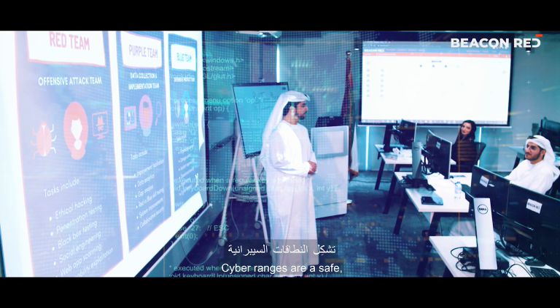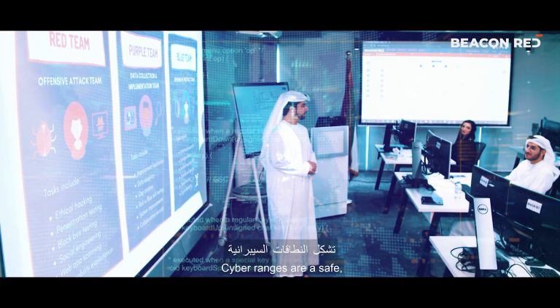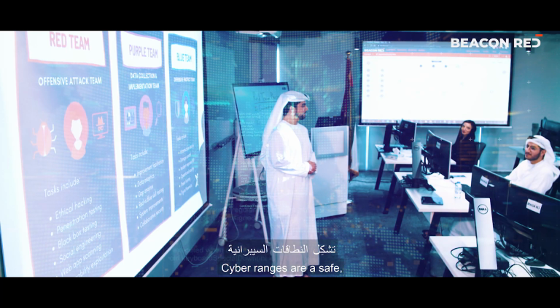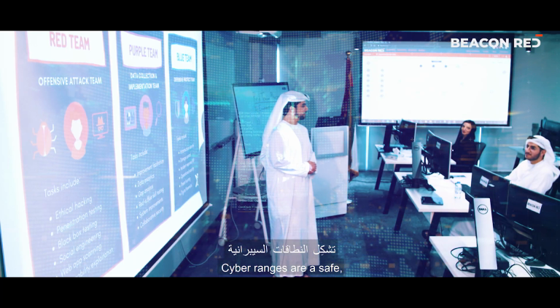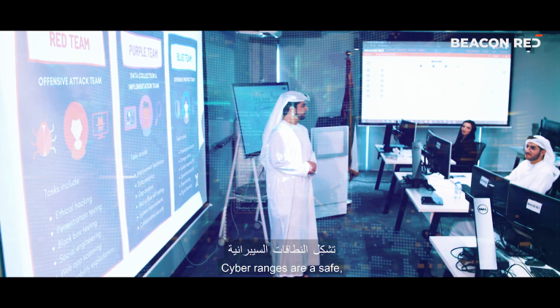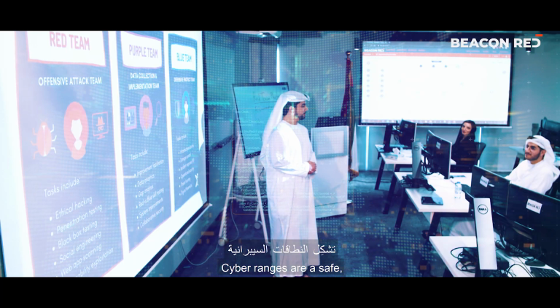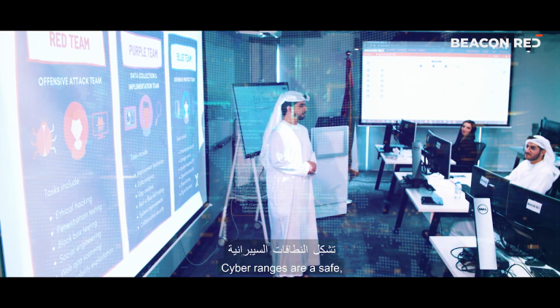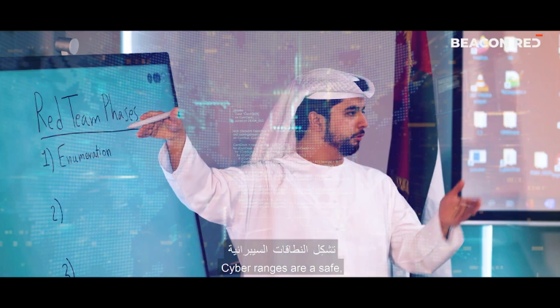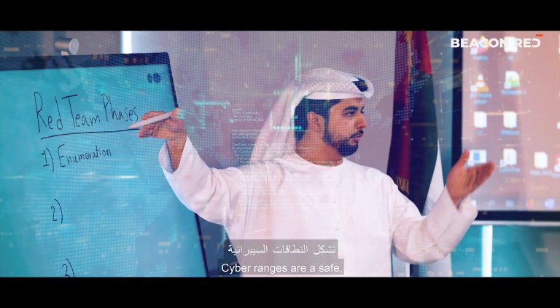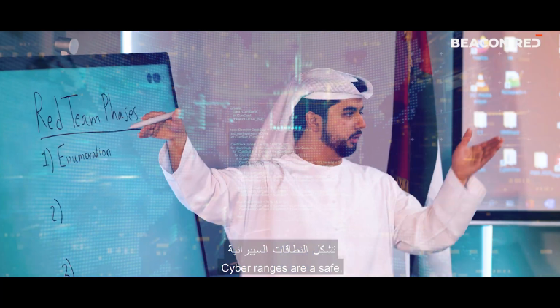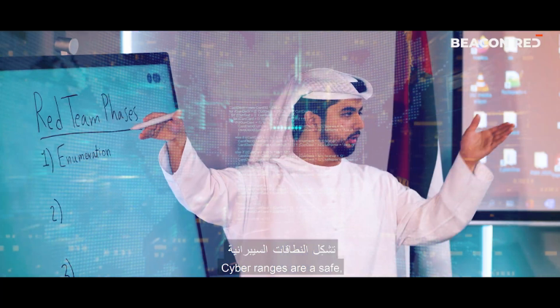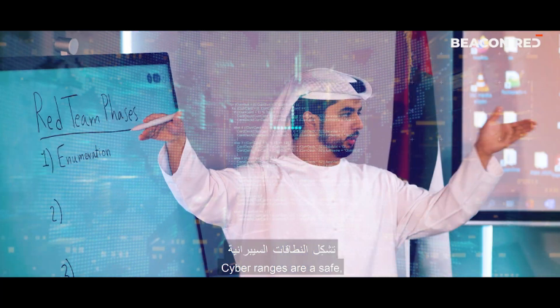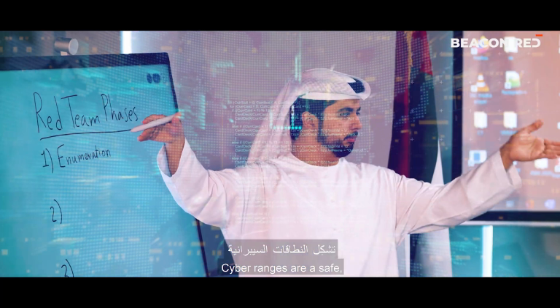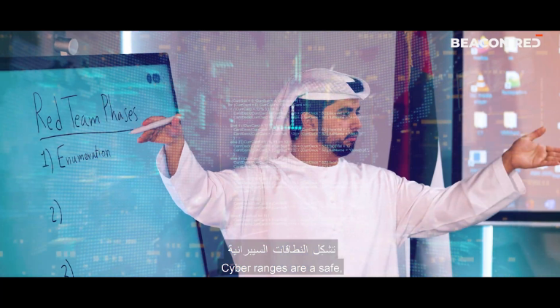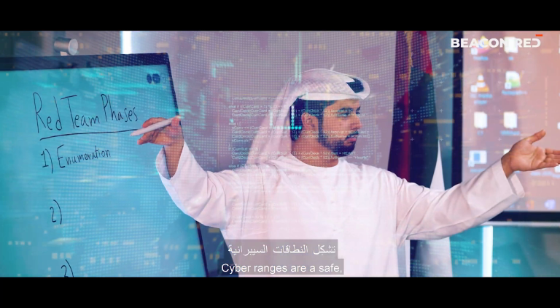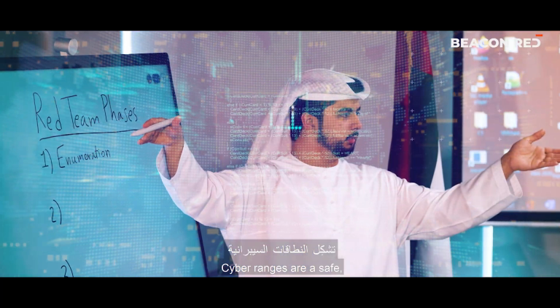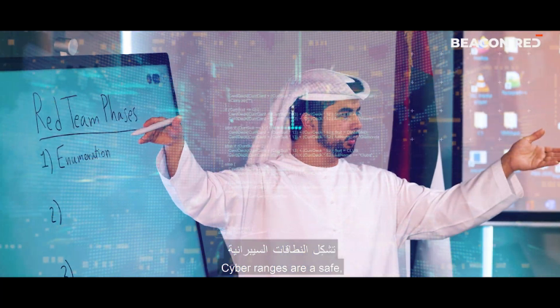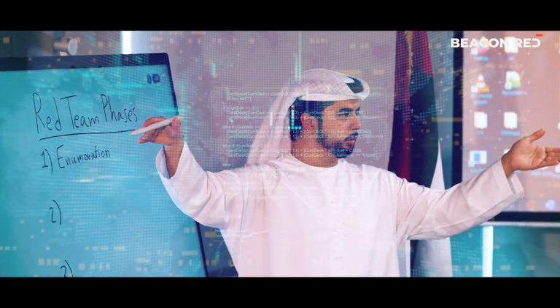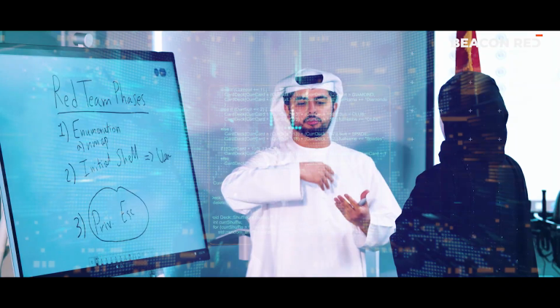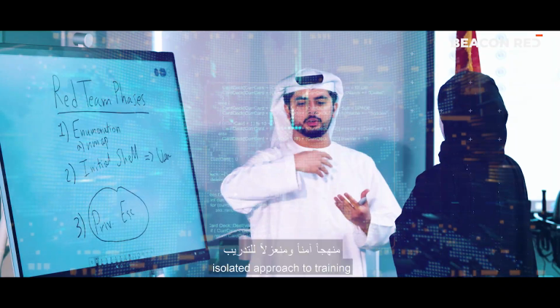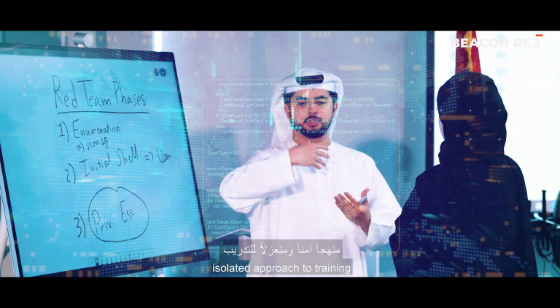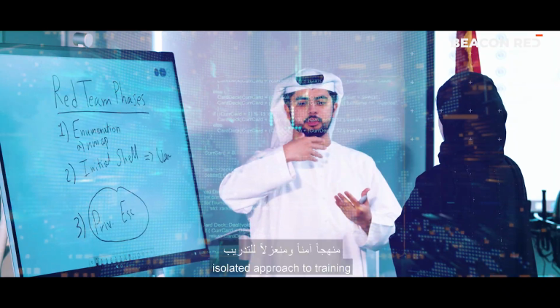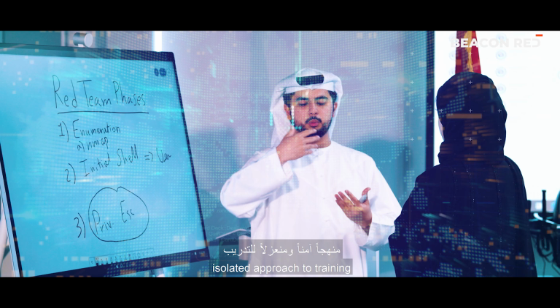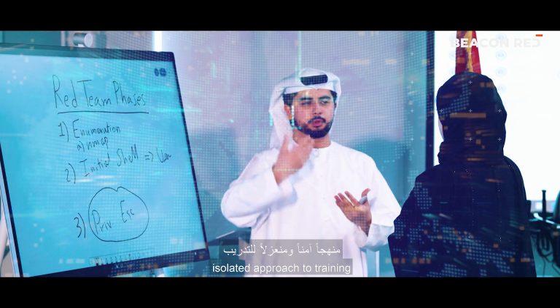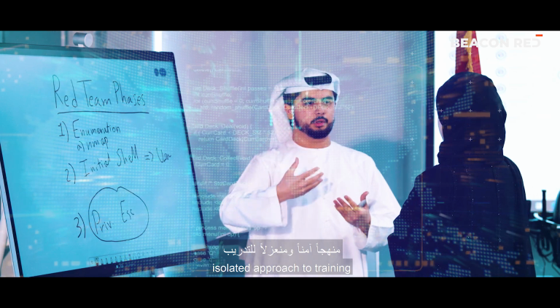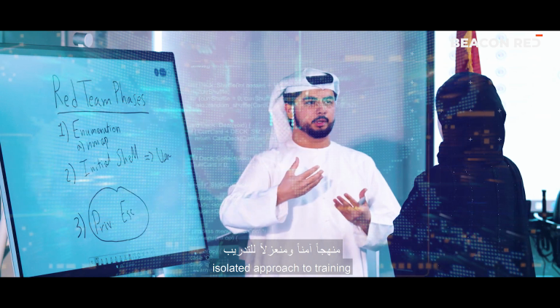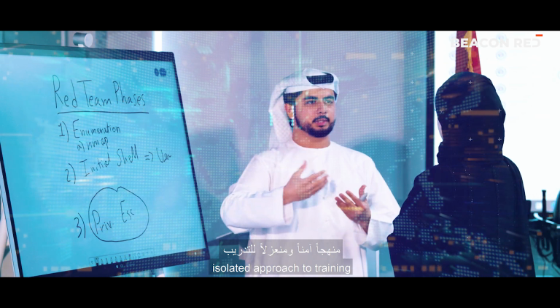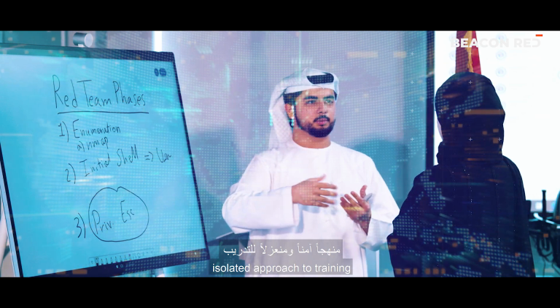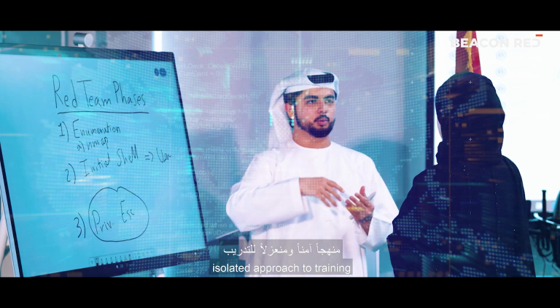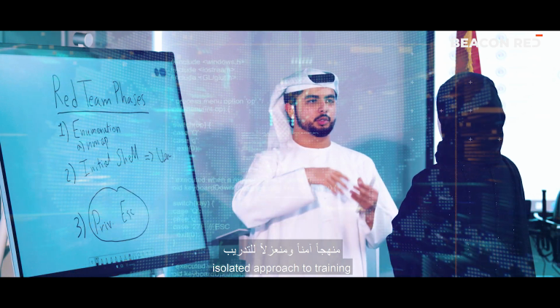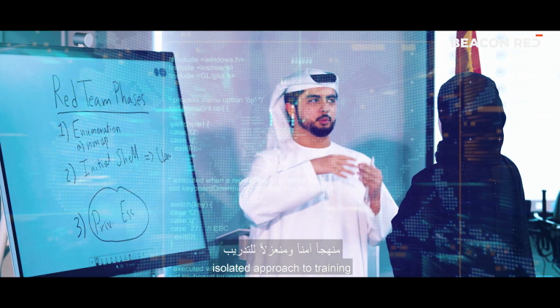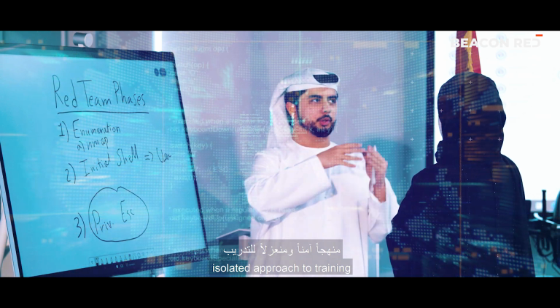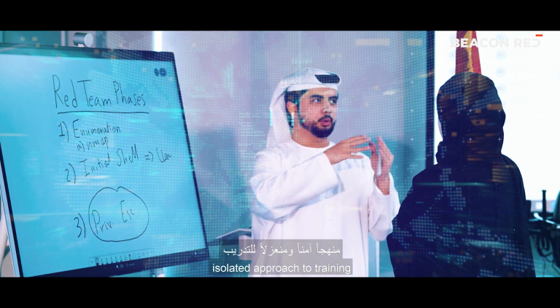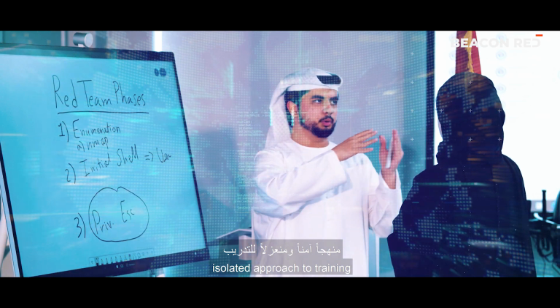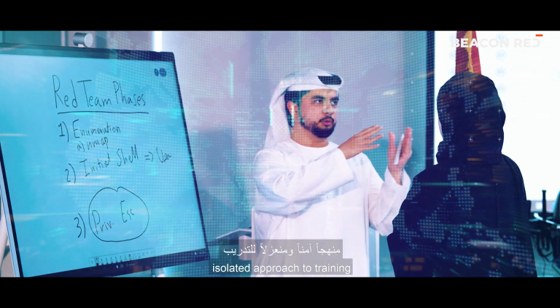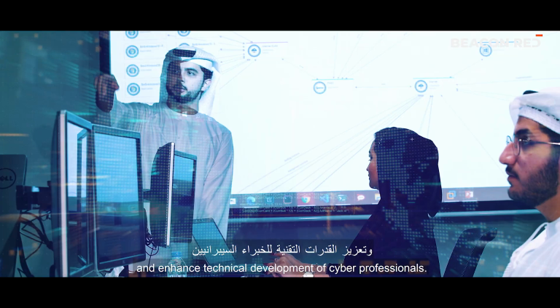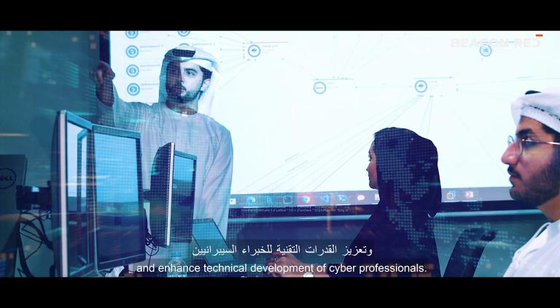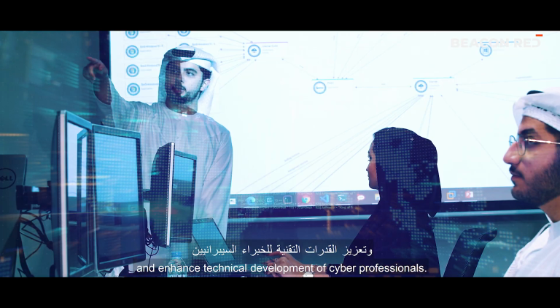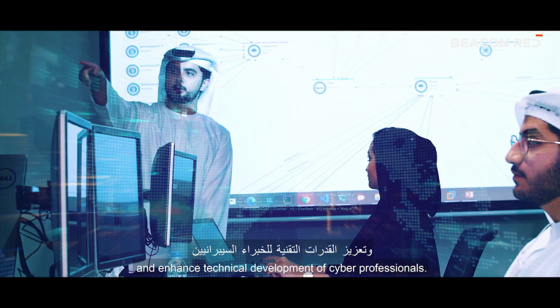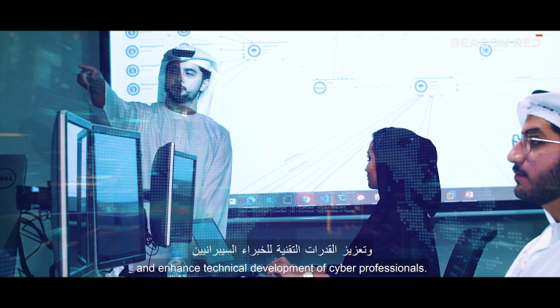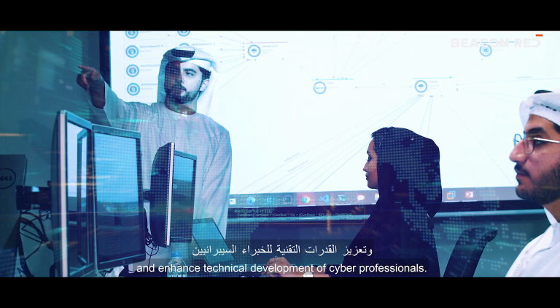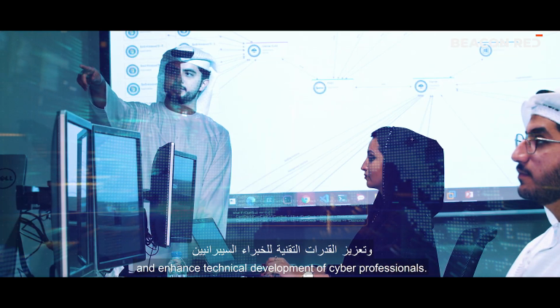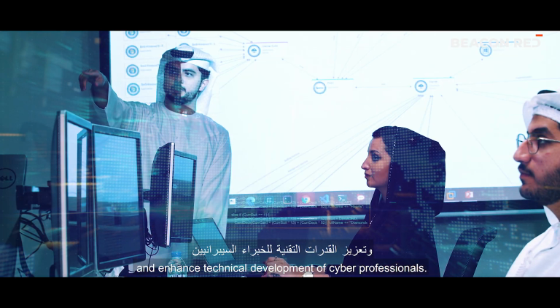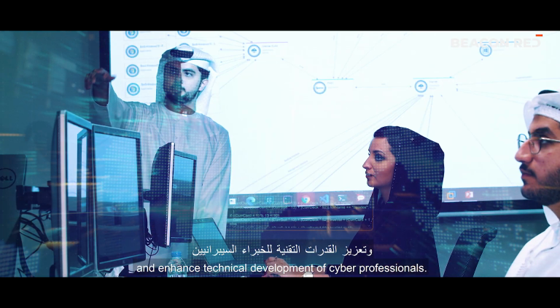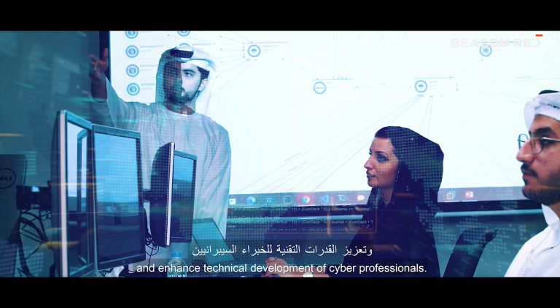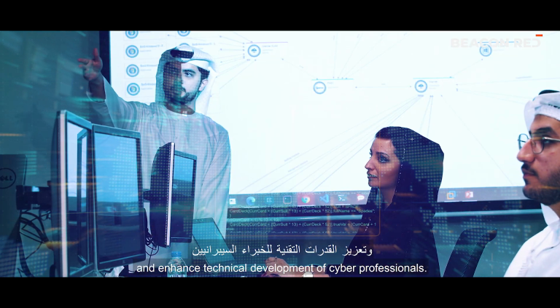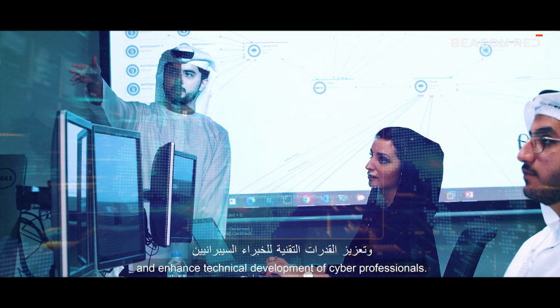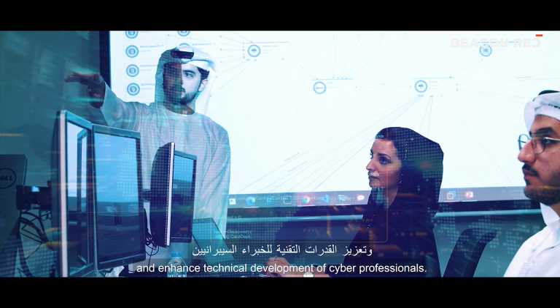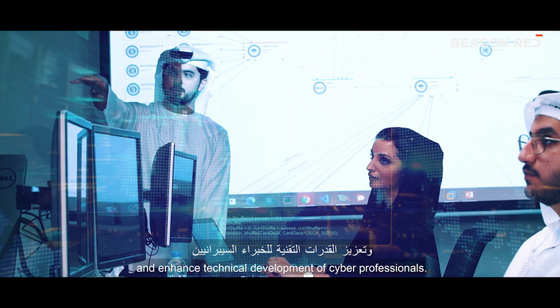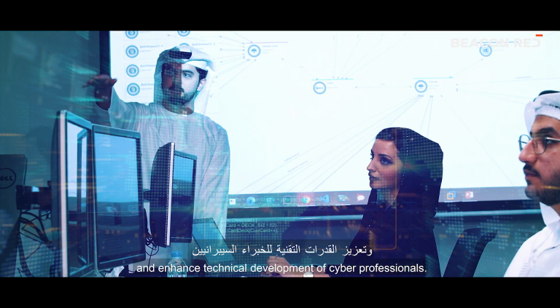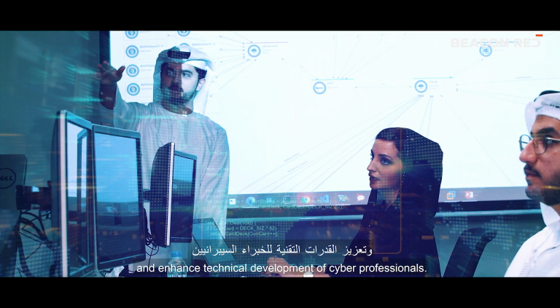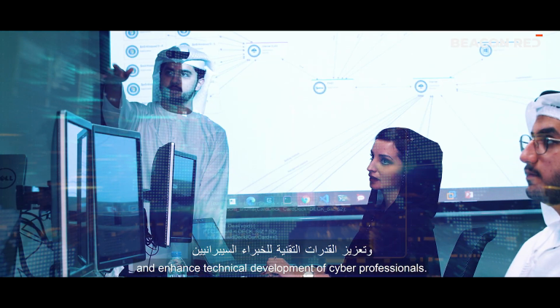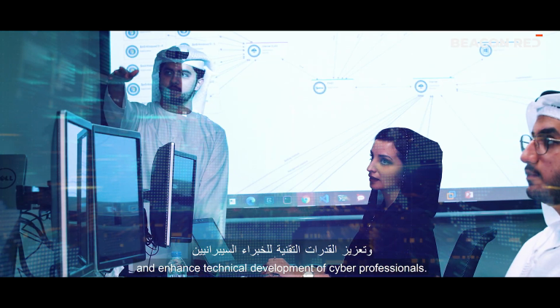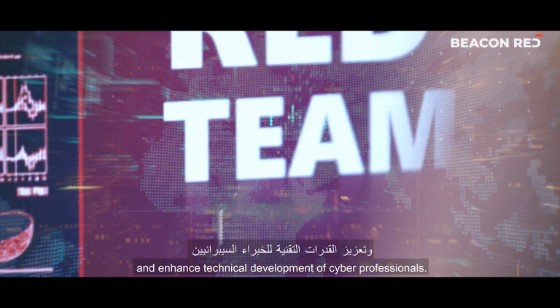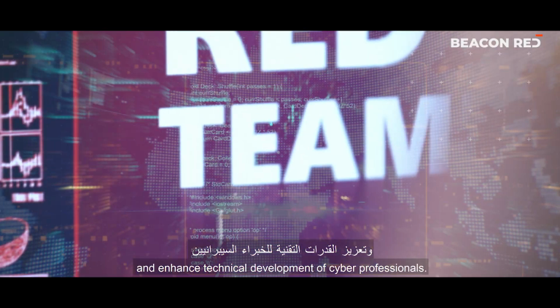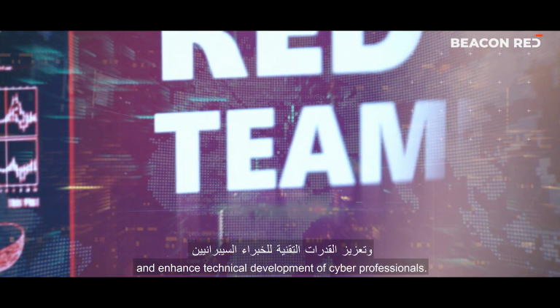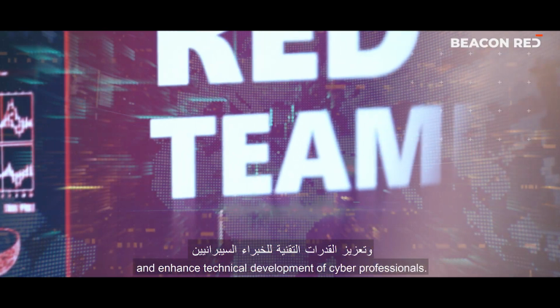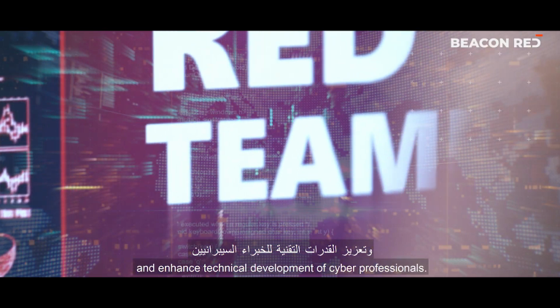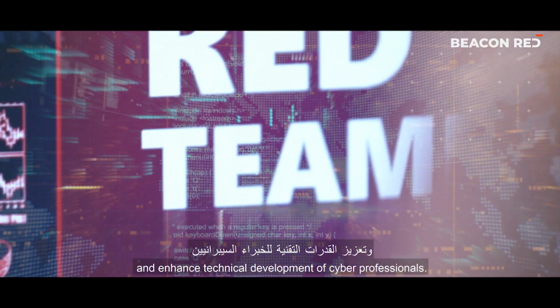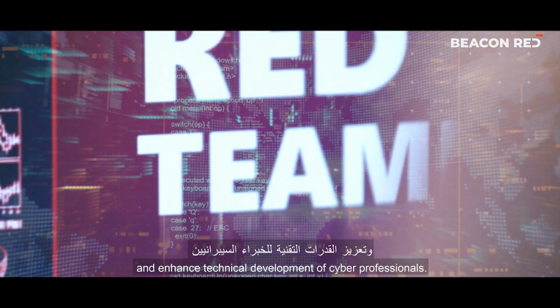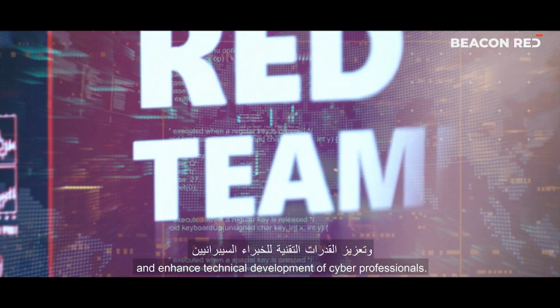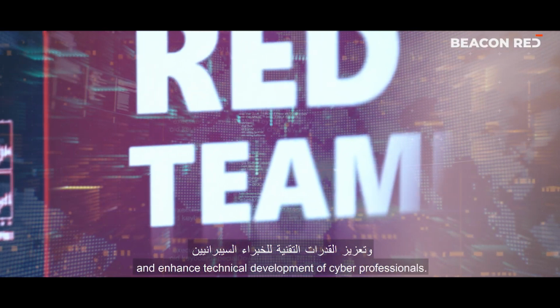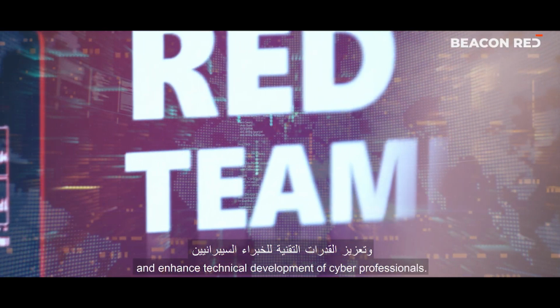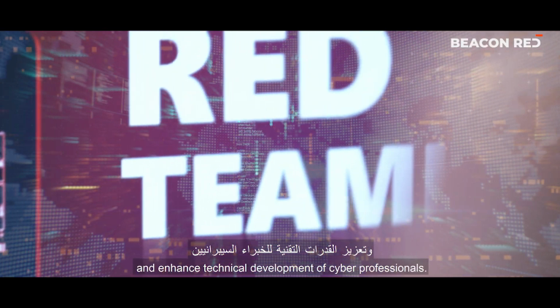Cyber Ranges are a safe, isolated approach to training and enhance the technical development of cyber professionals.